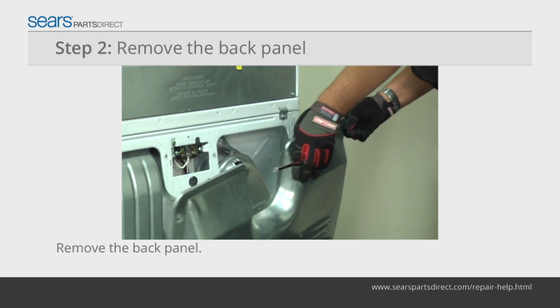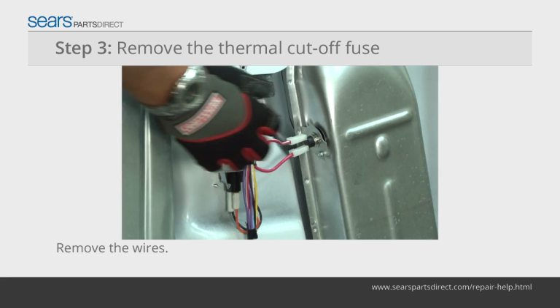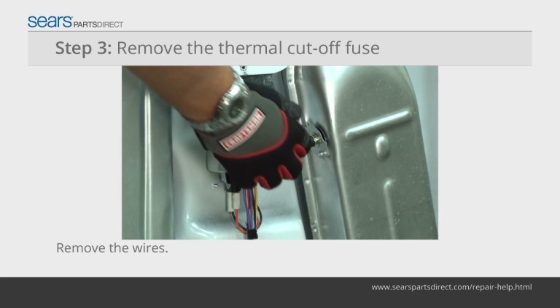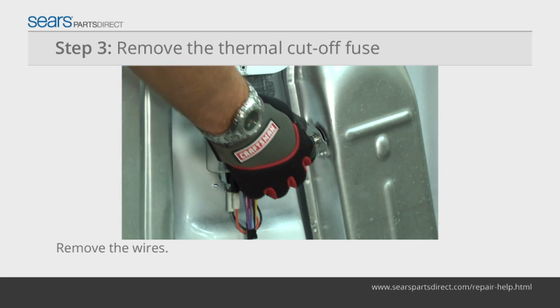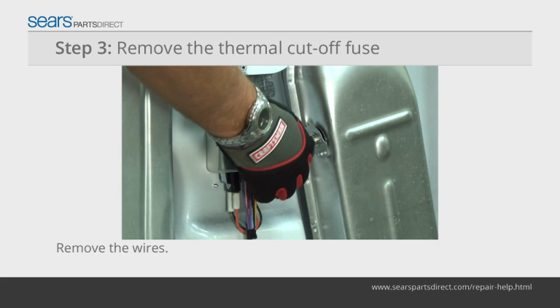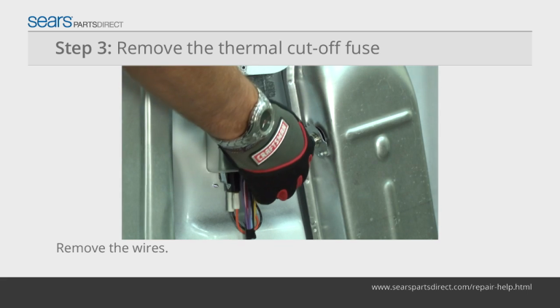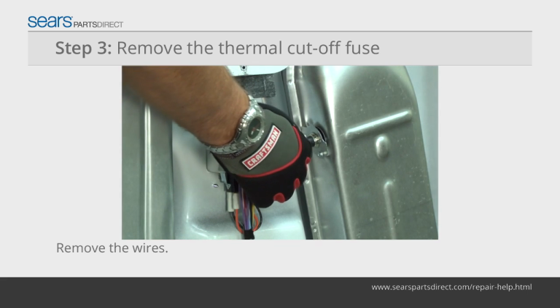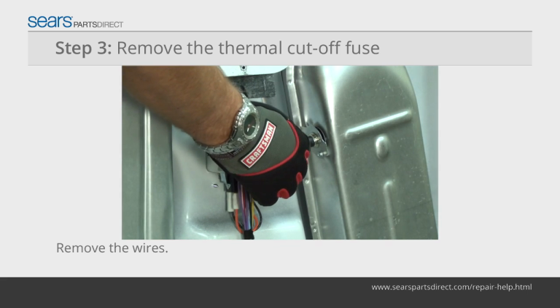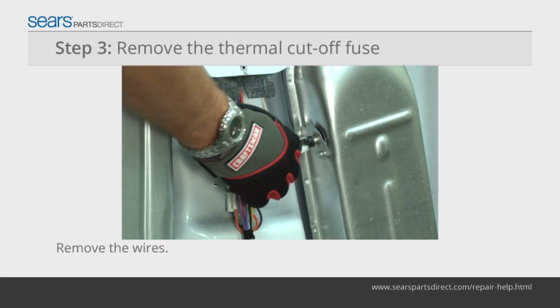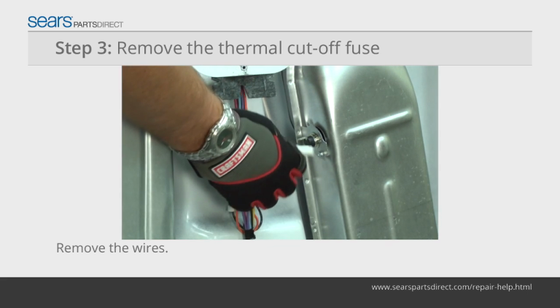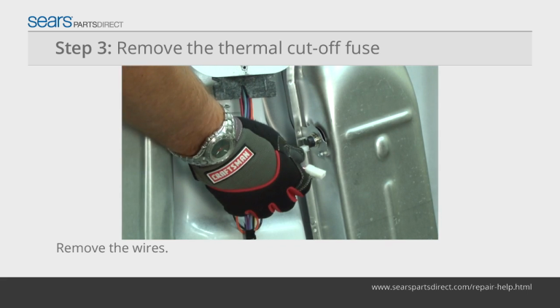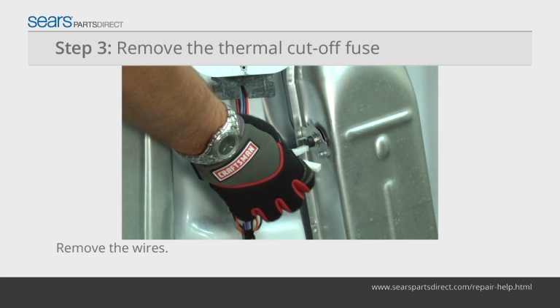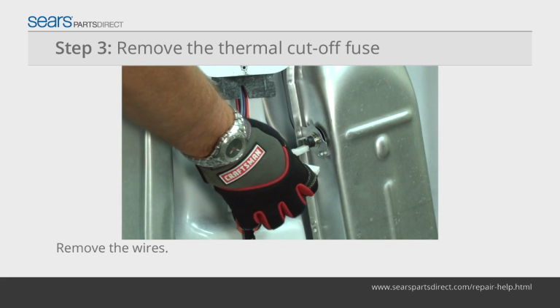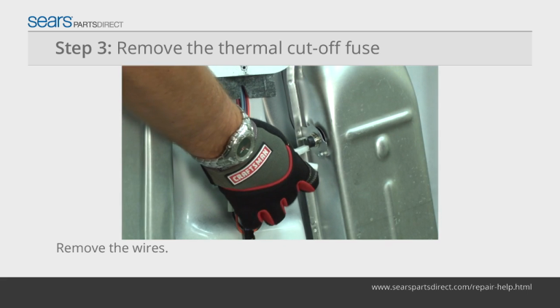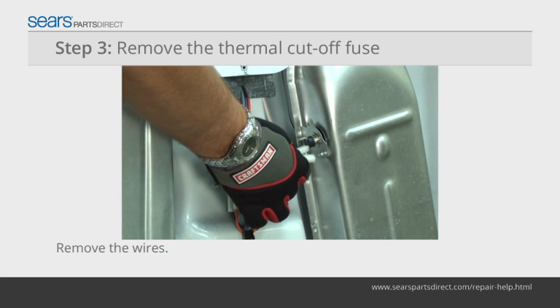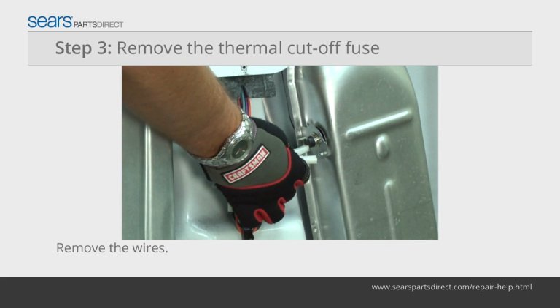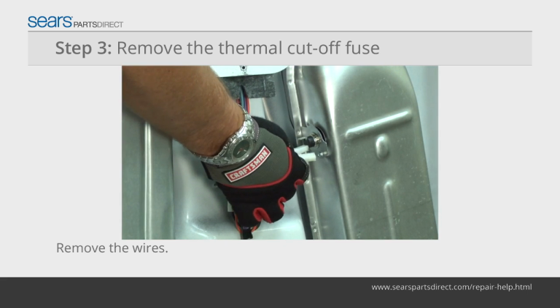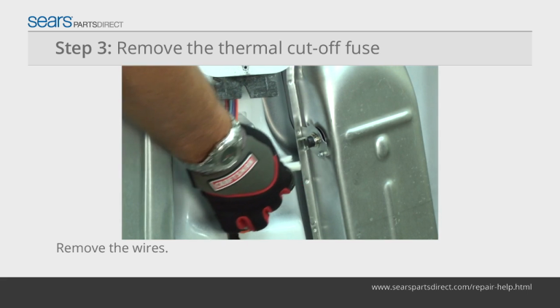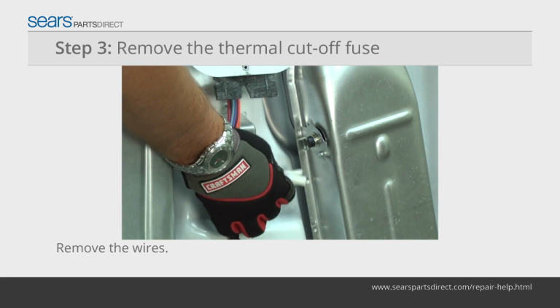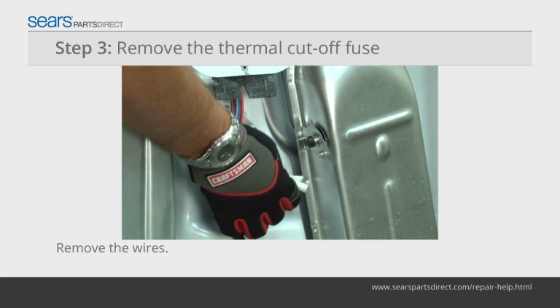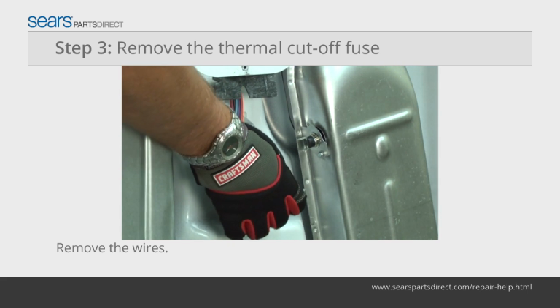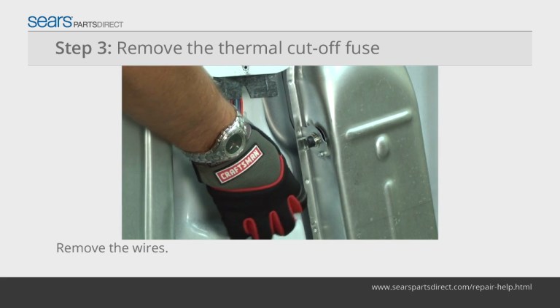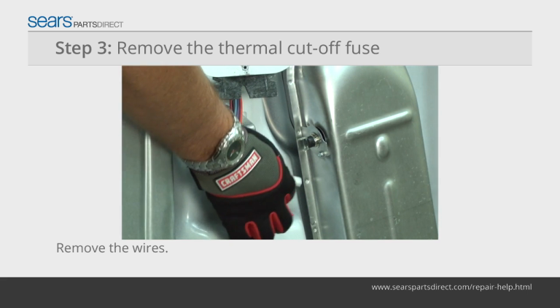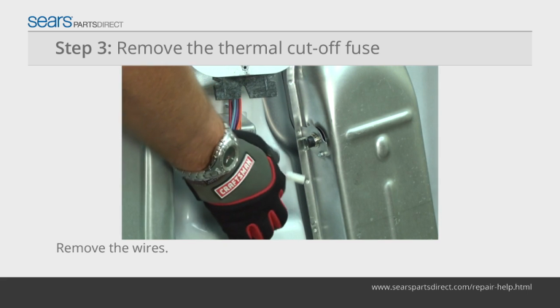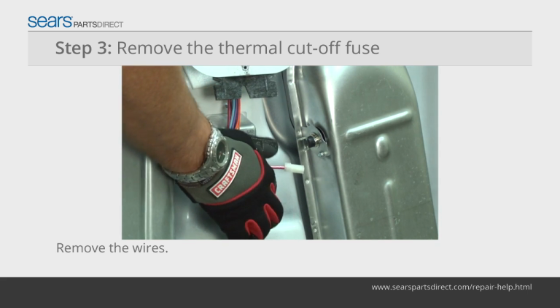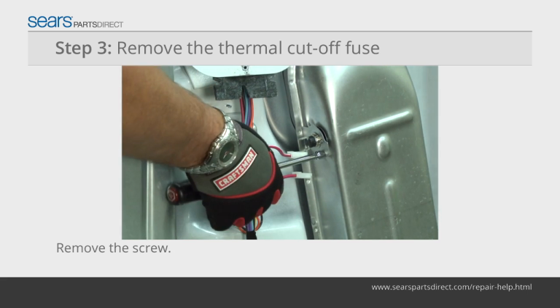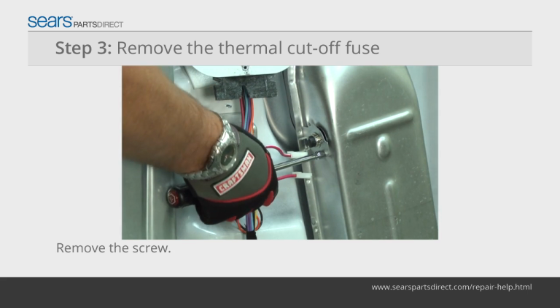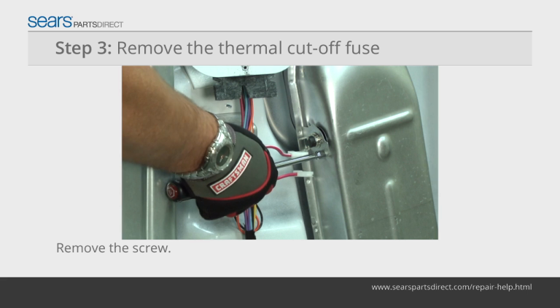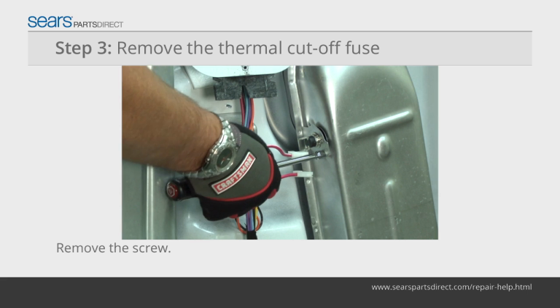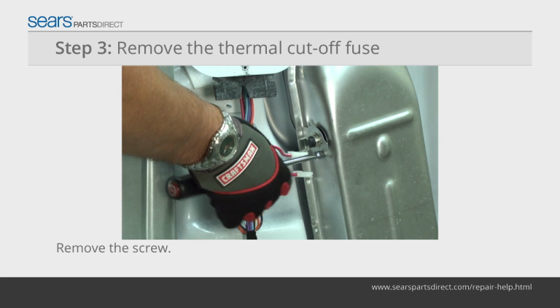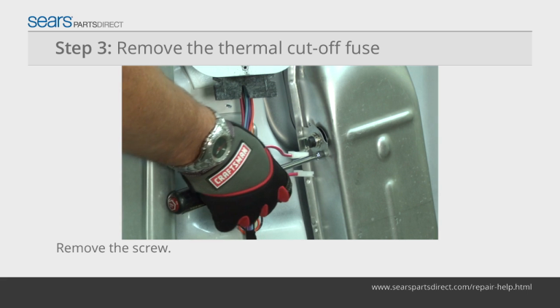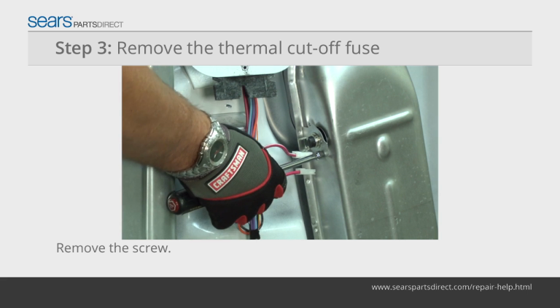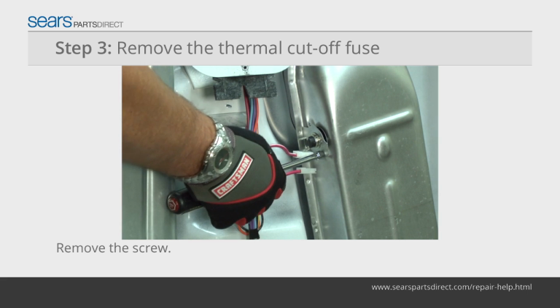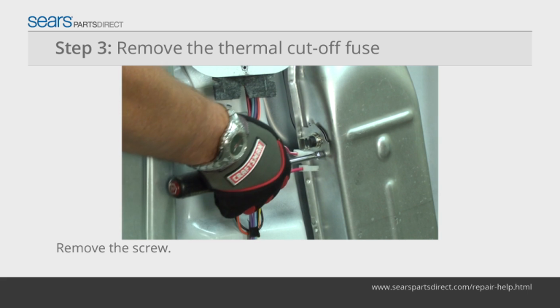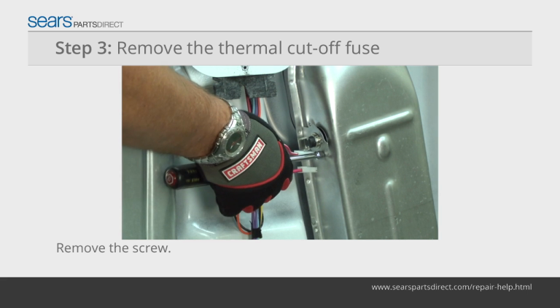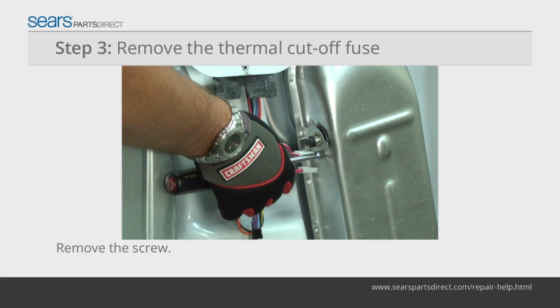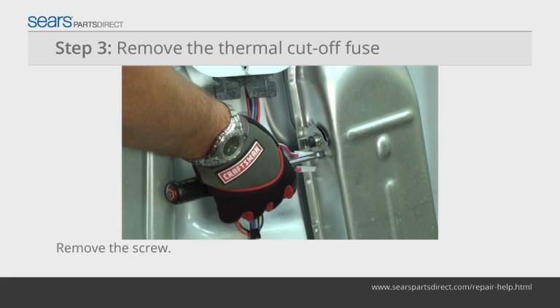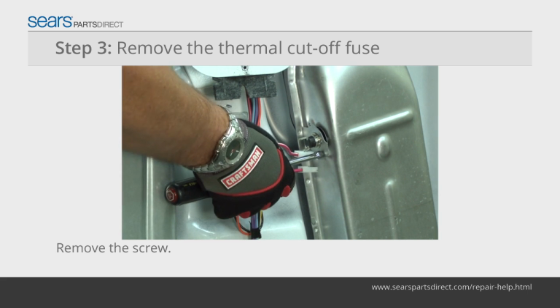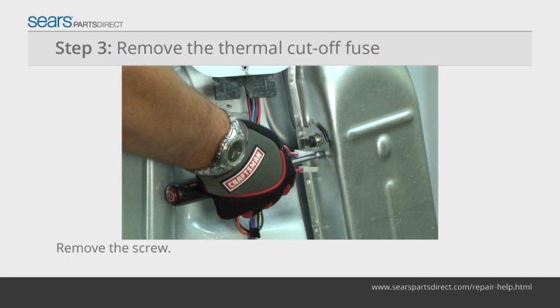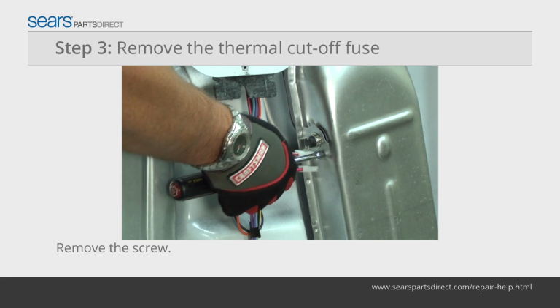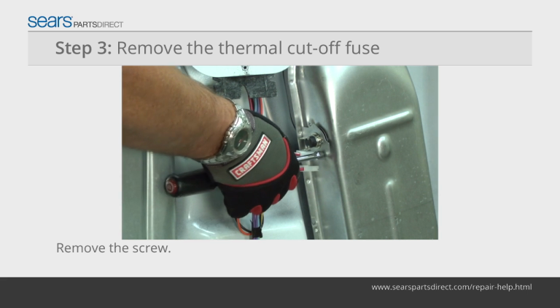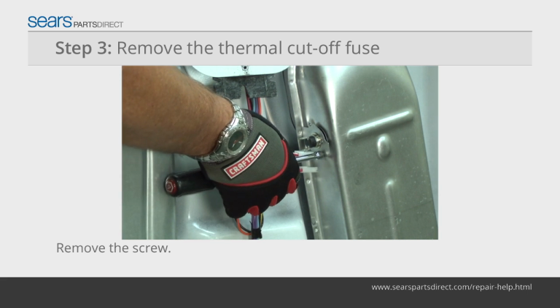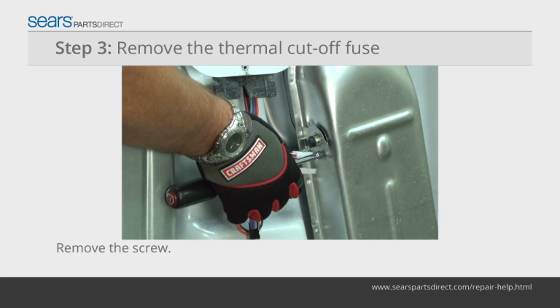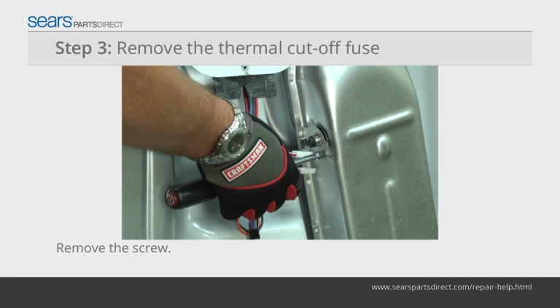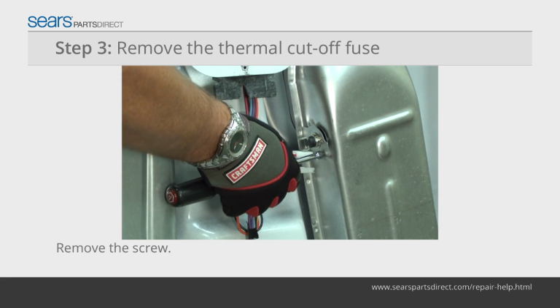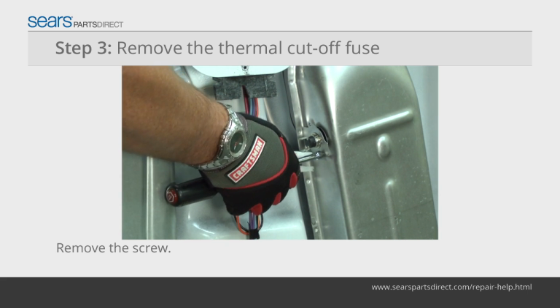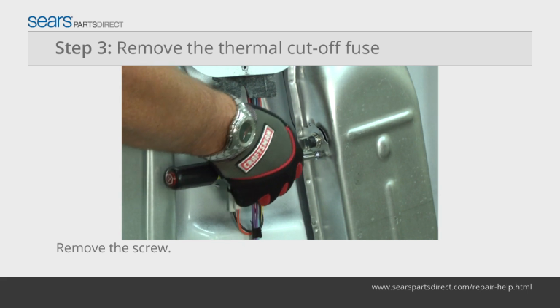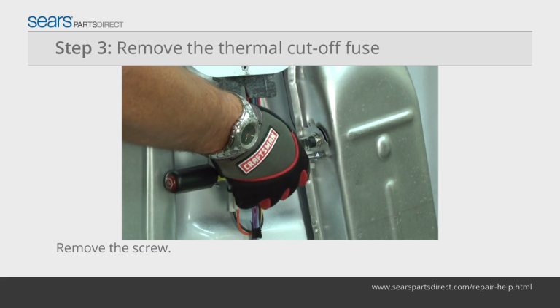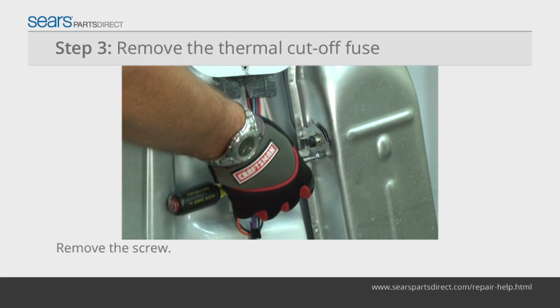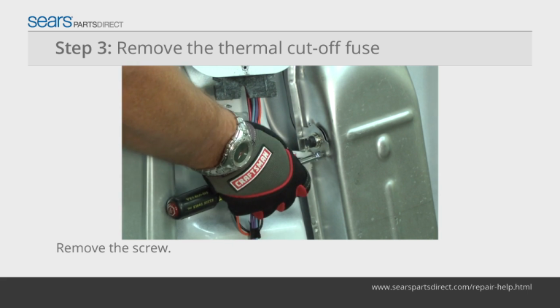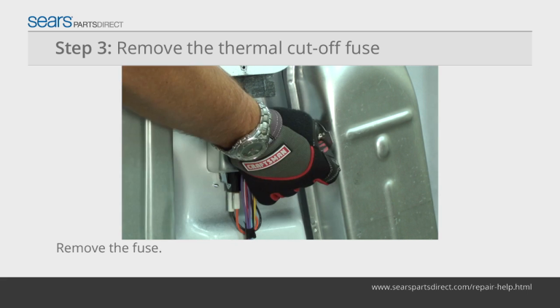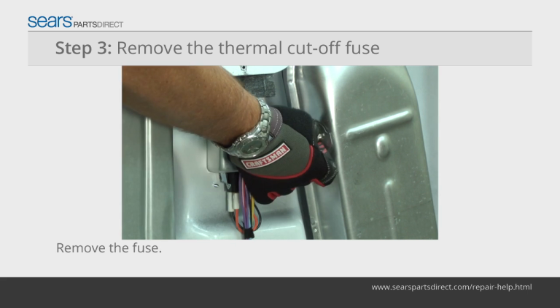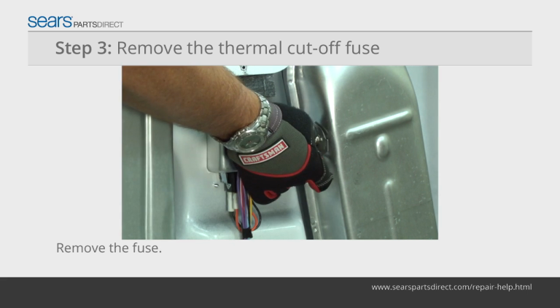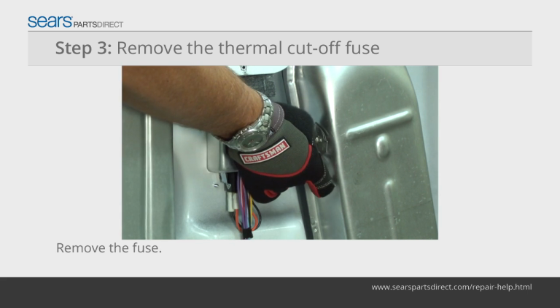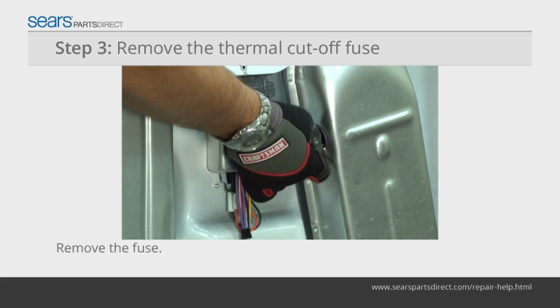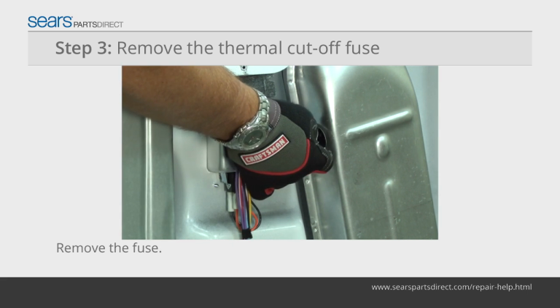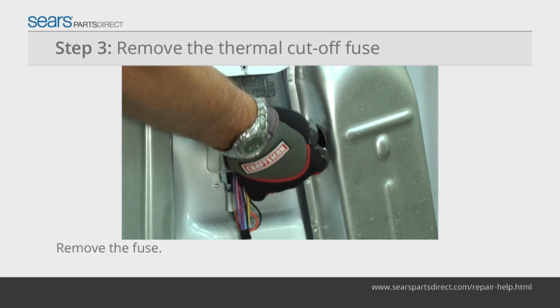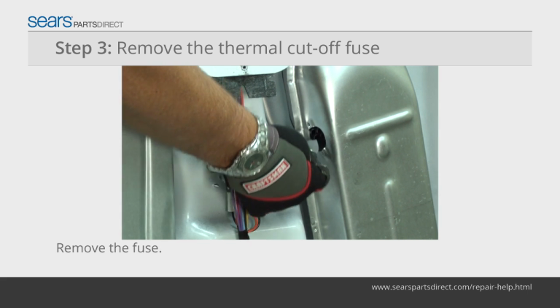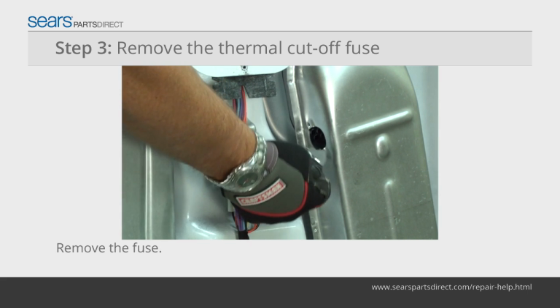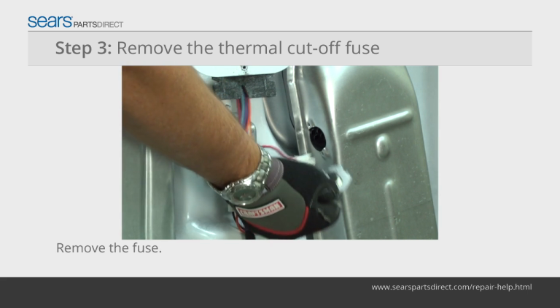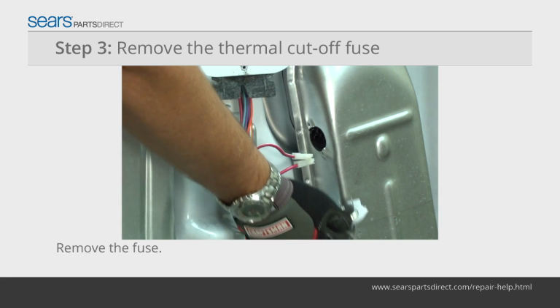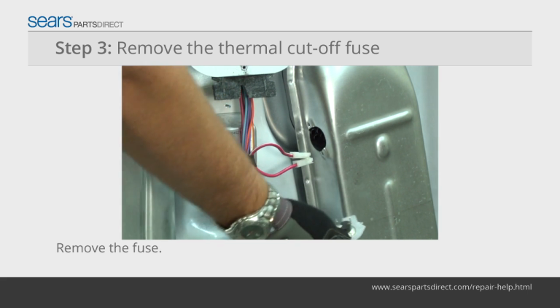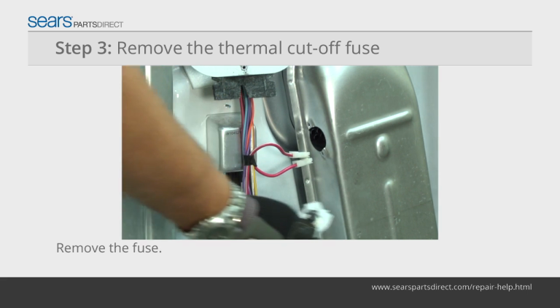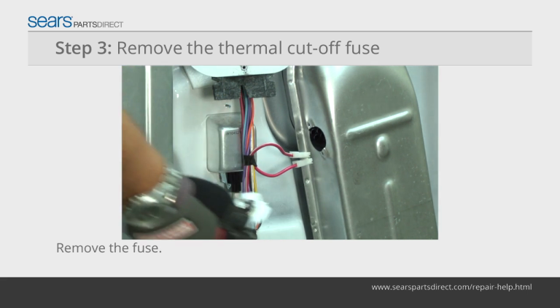Remove the wires from the thermal cutoff fuse. Remove the mounting screws from the thermal cutoff fuse and pull it off of the heater box.